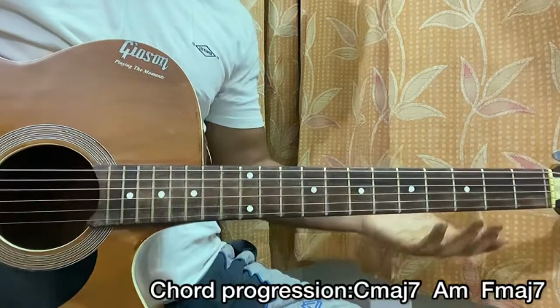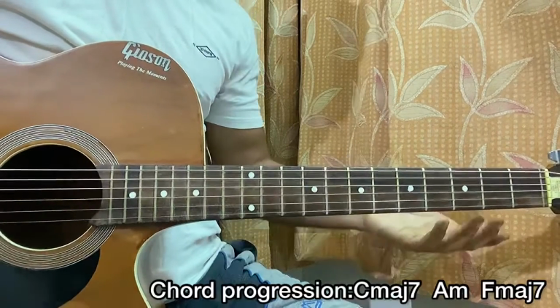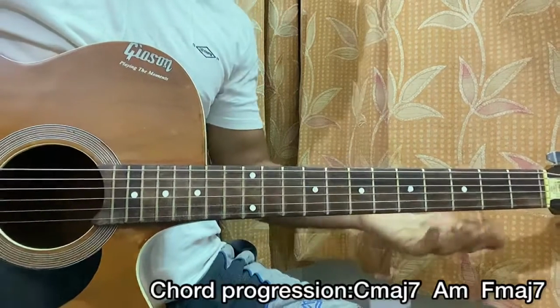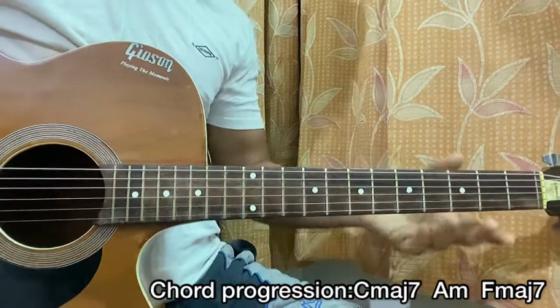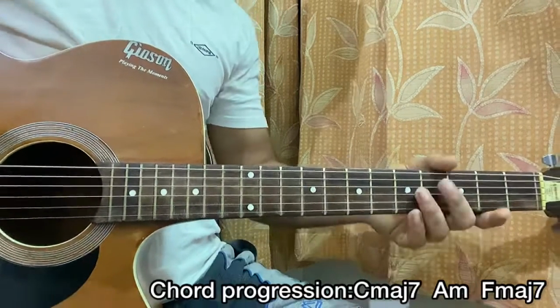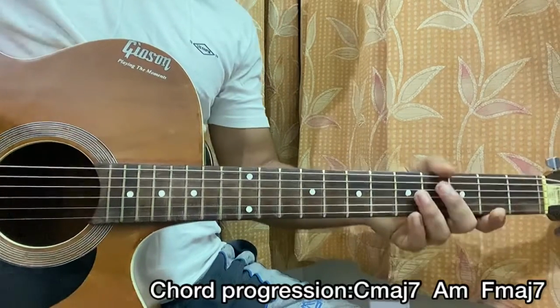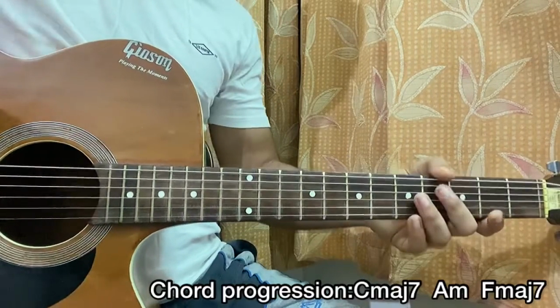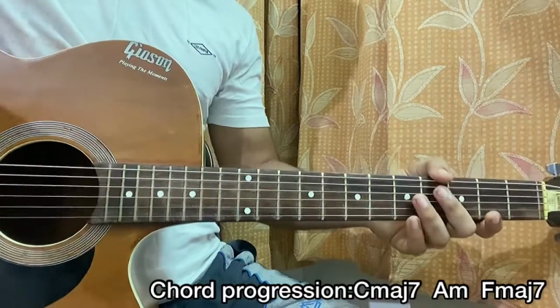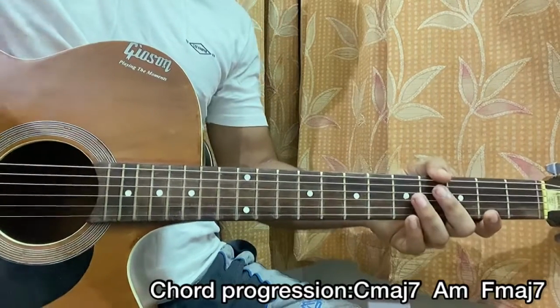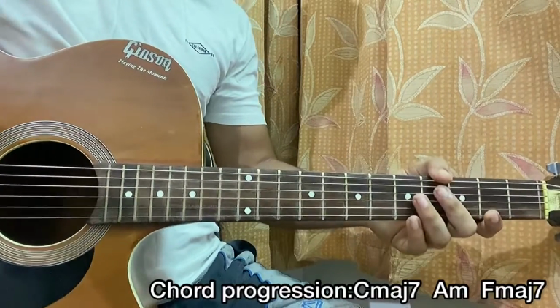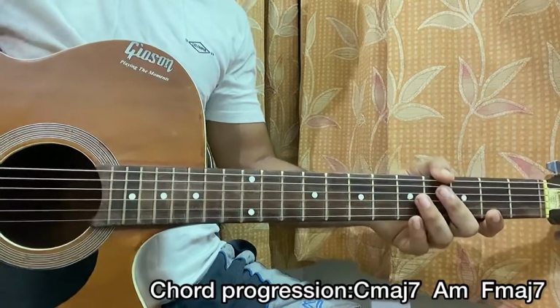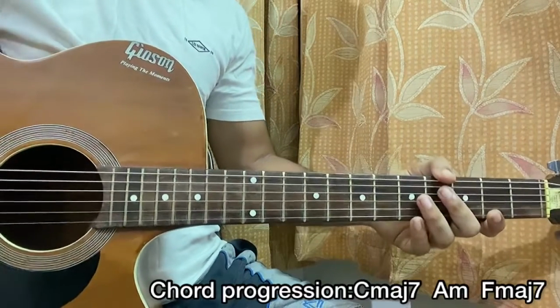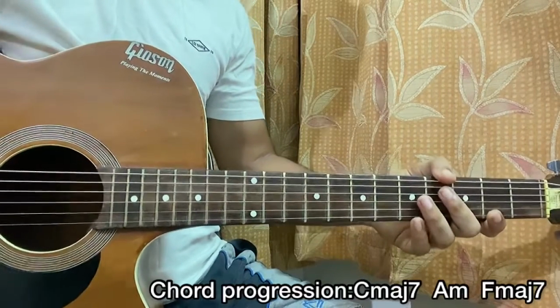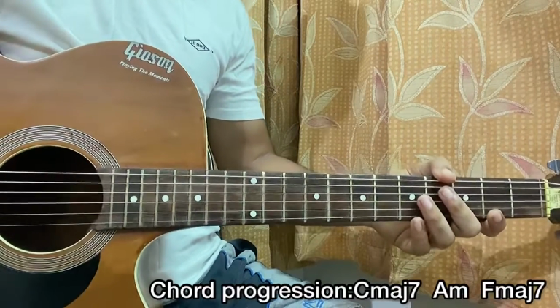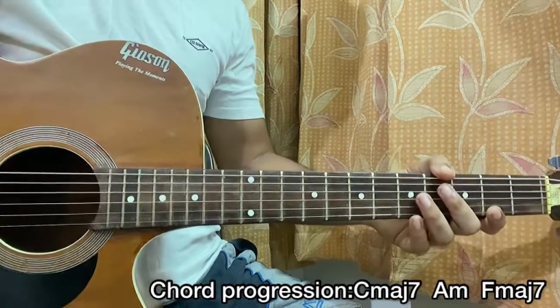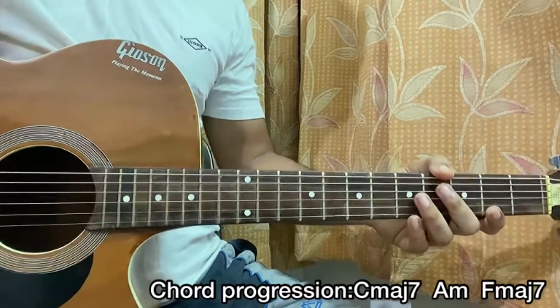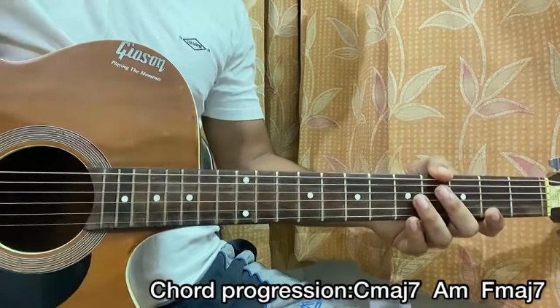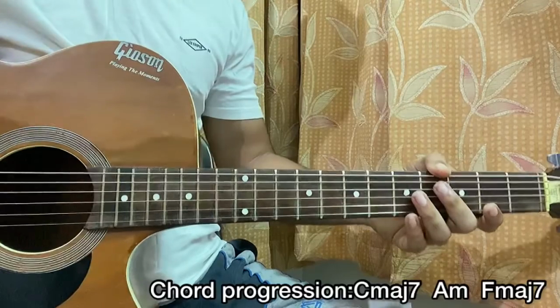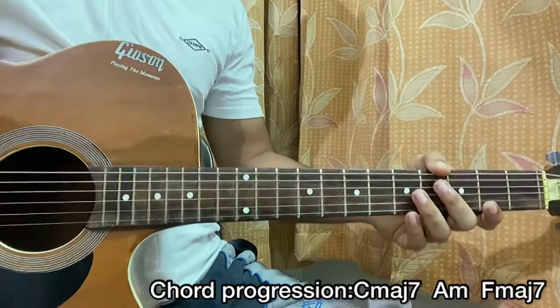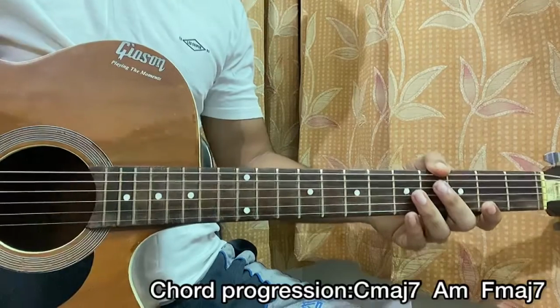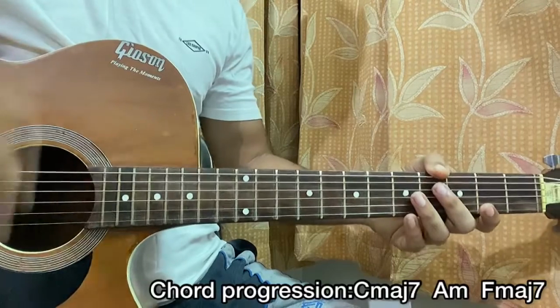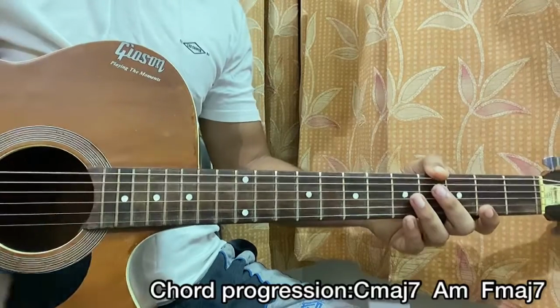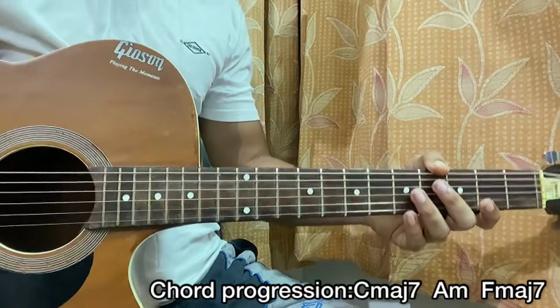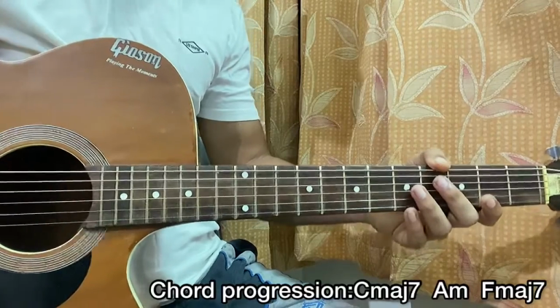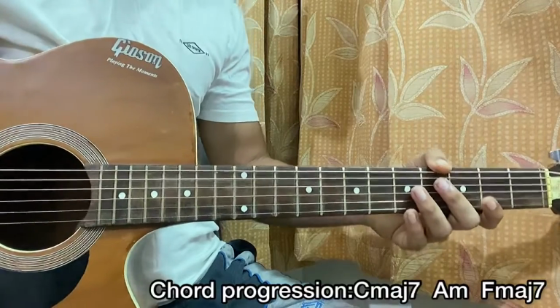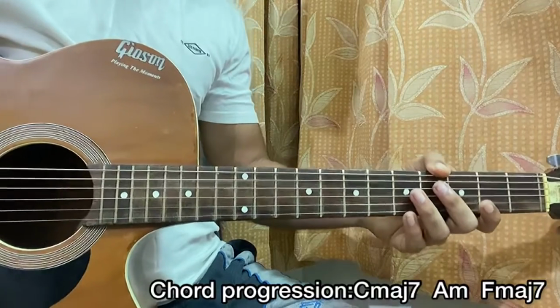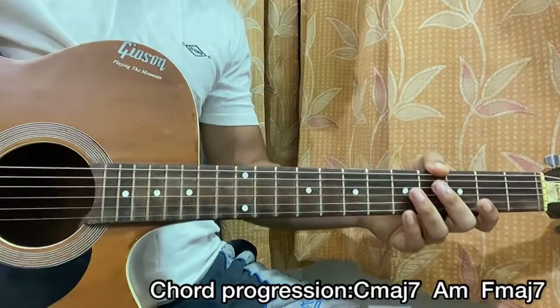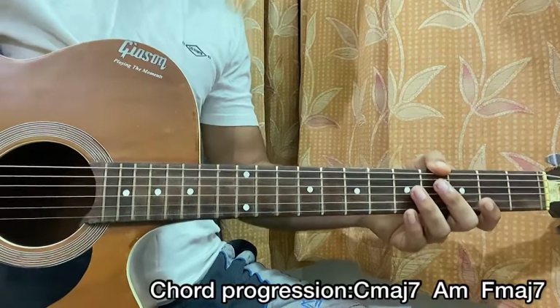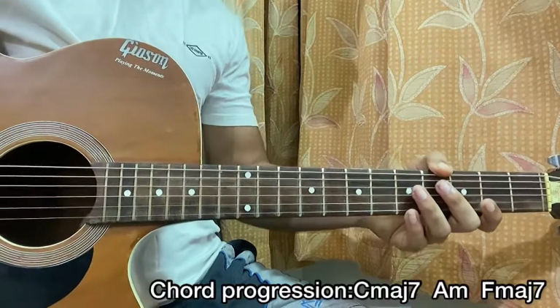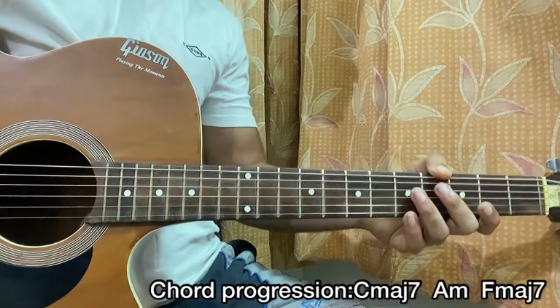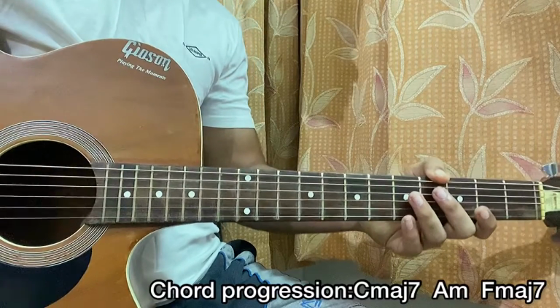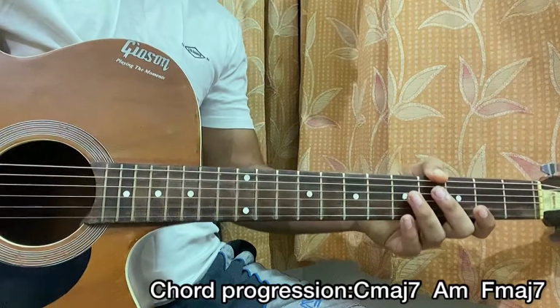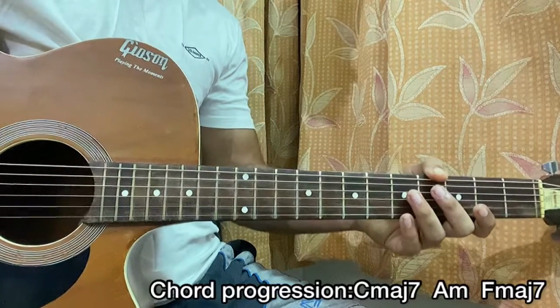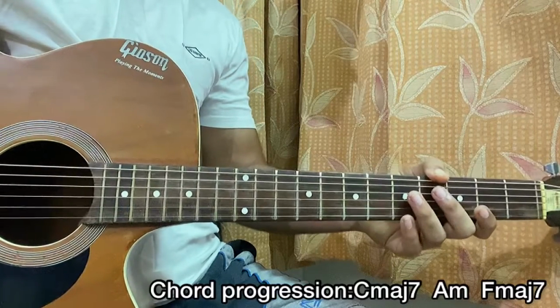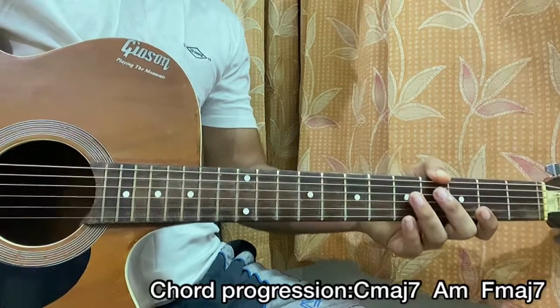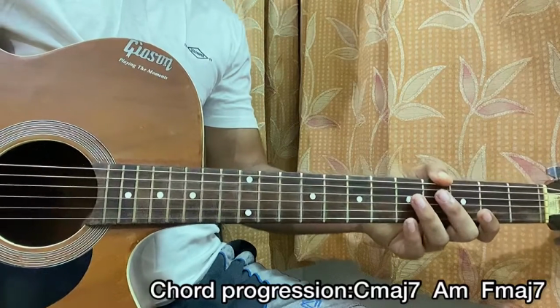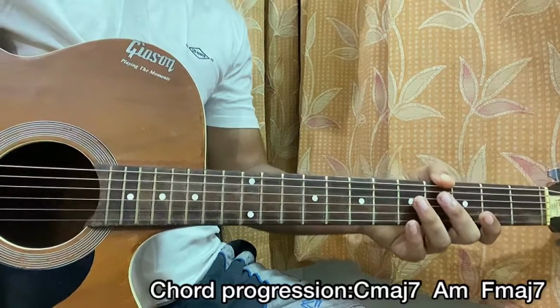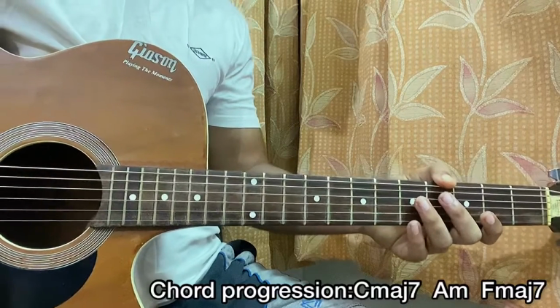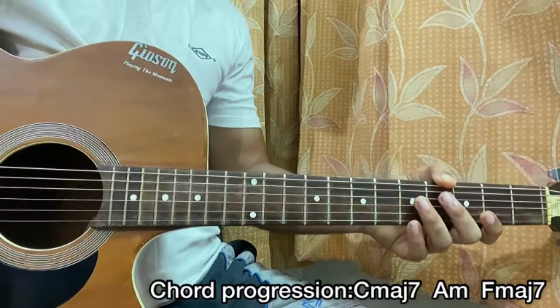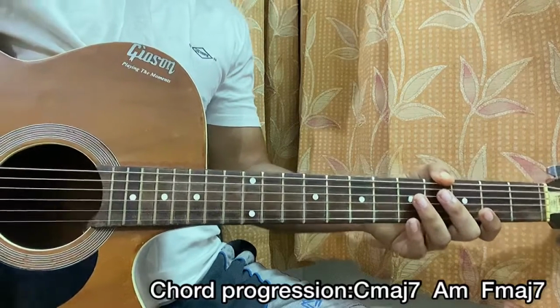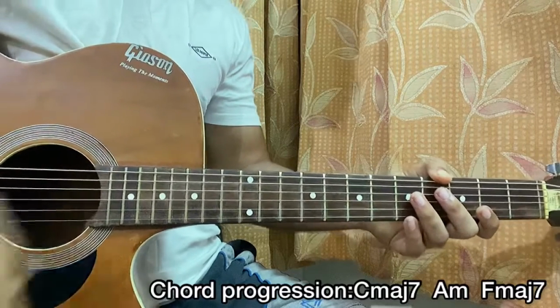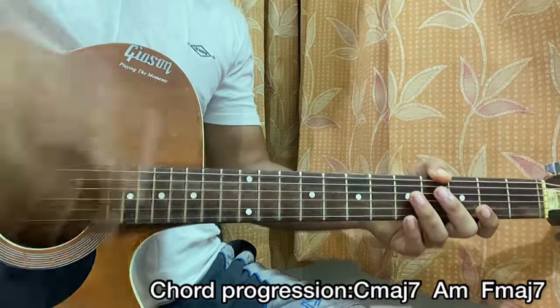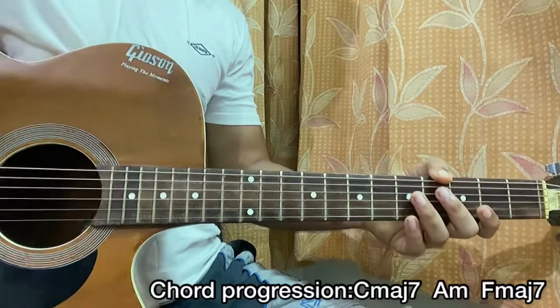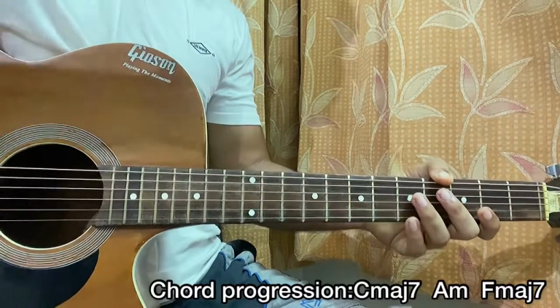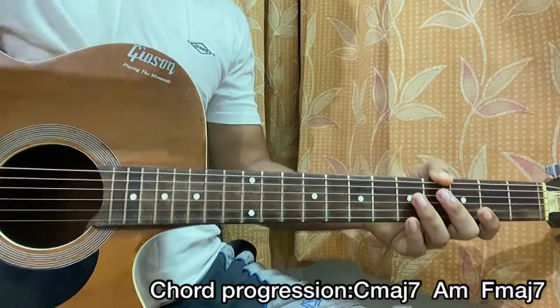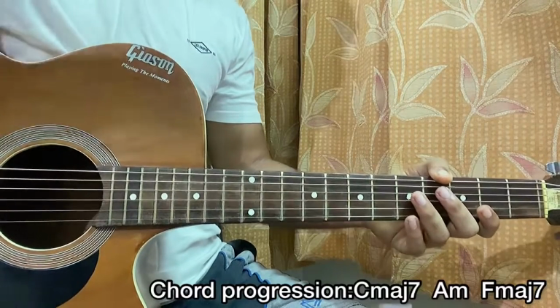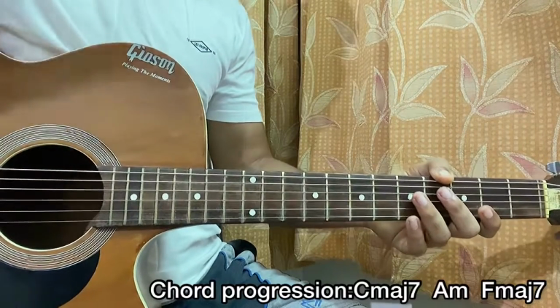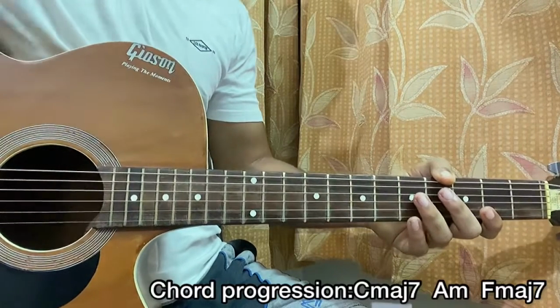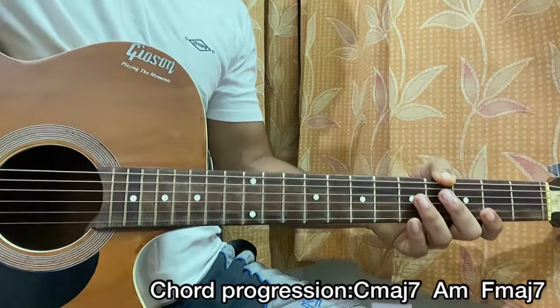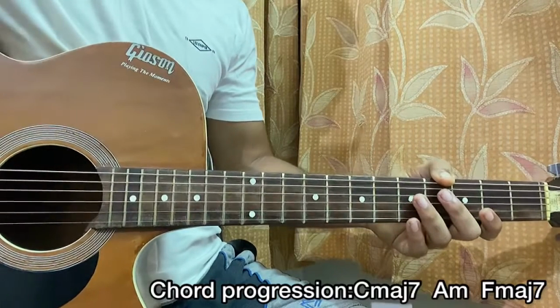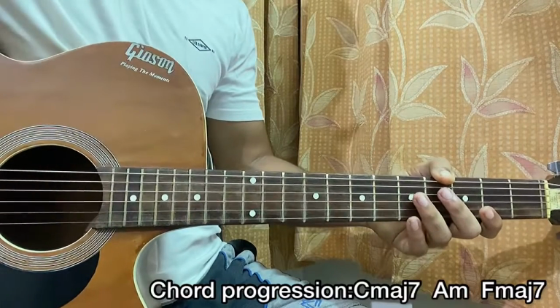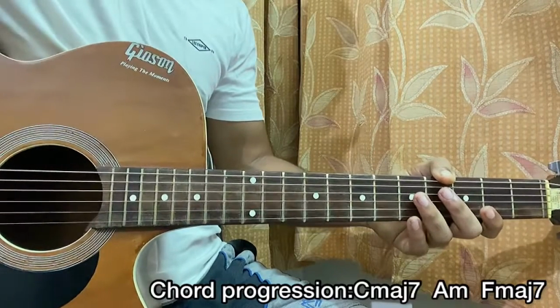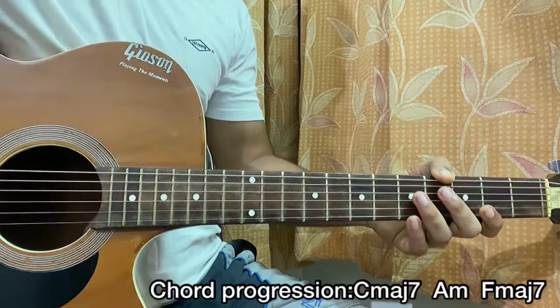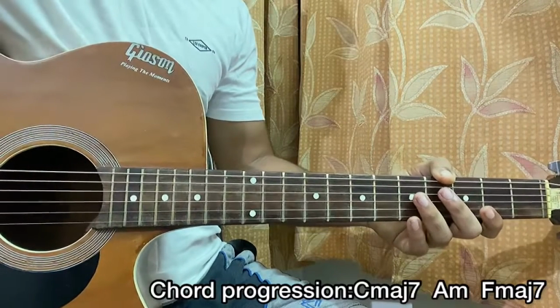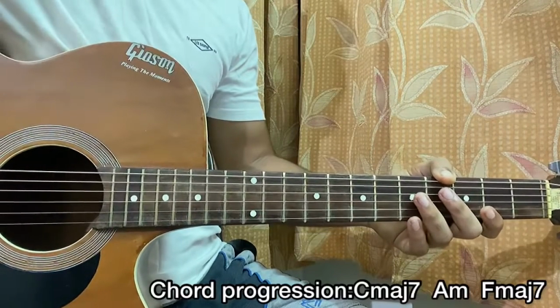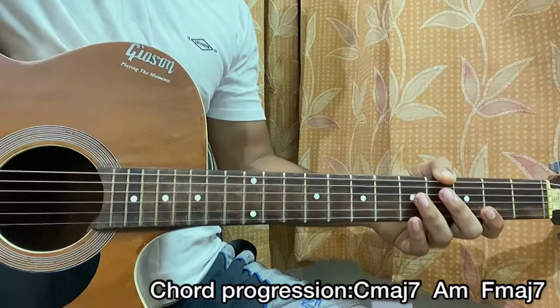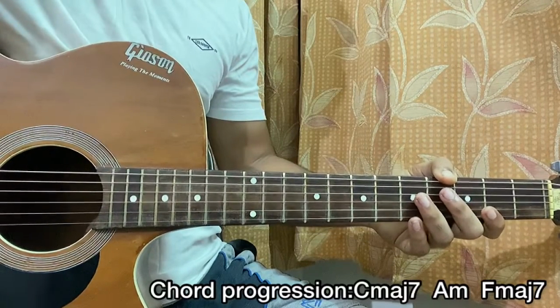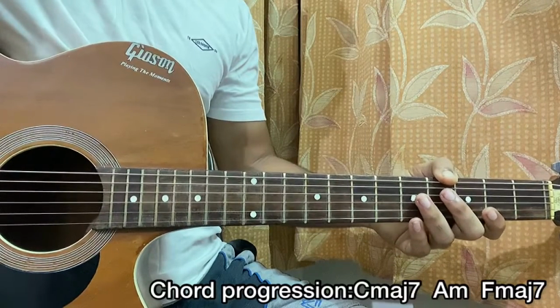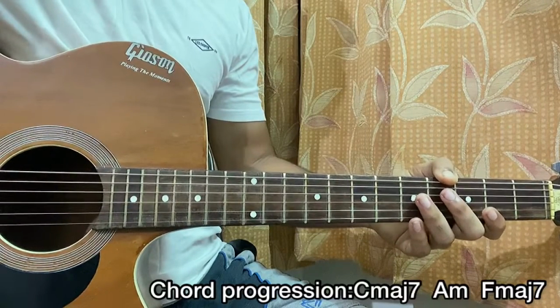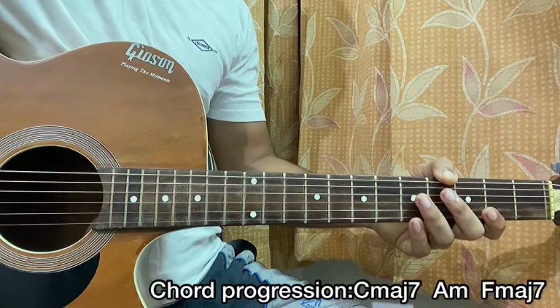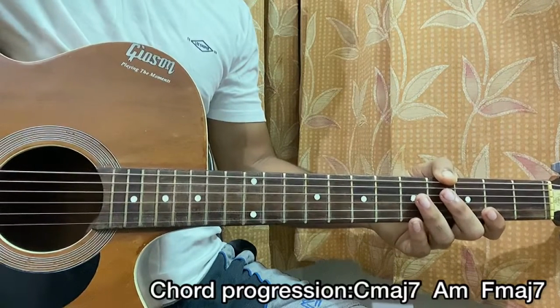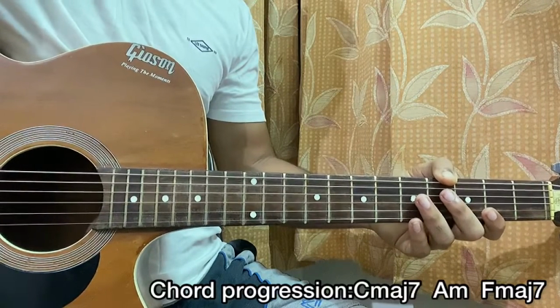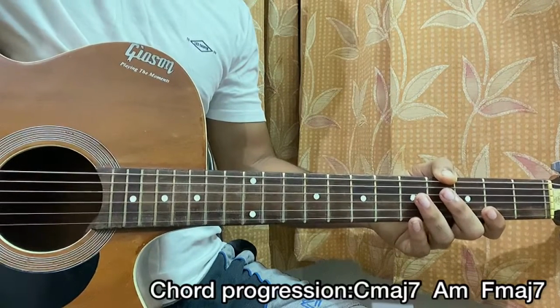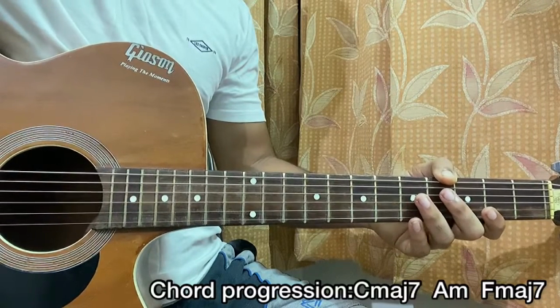And that's it — that's the whole song. I hope this video helped you out. Let me know what song you want to learn next, and please subscribe to my channel.